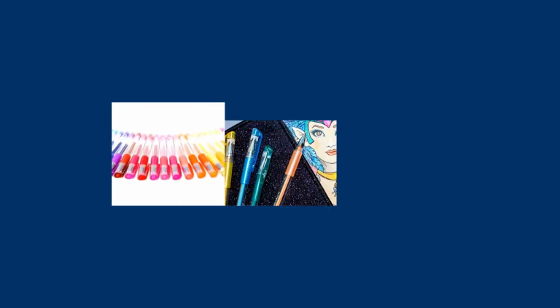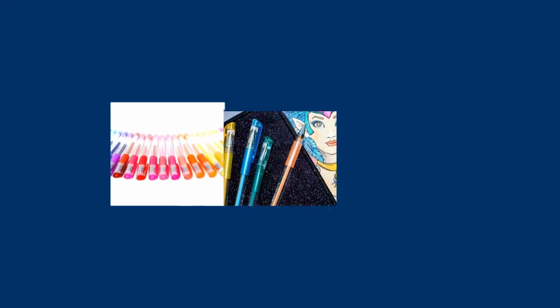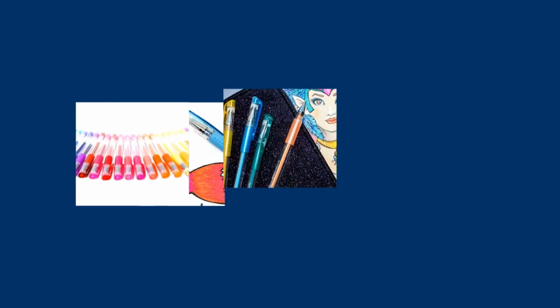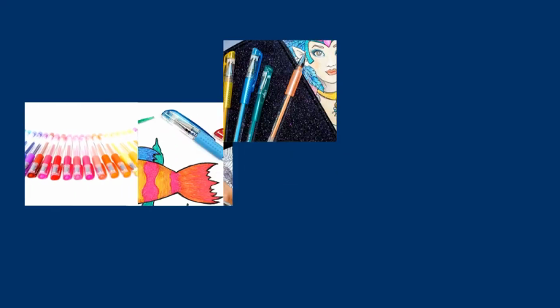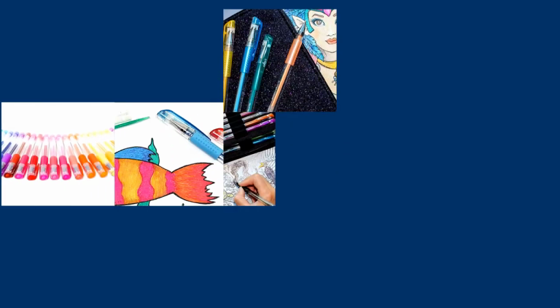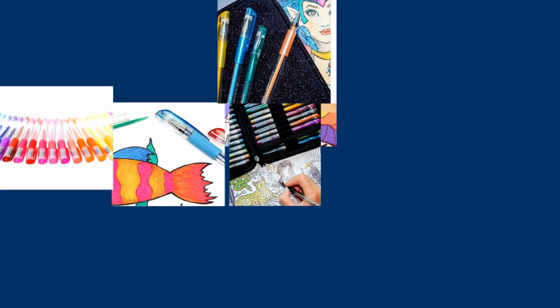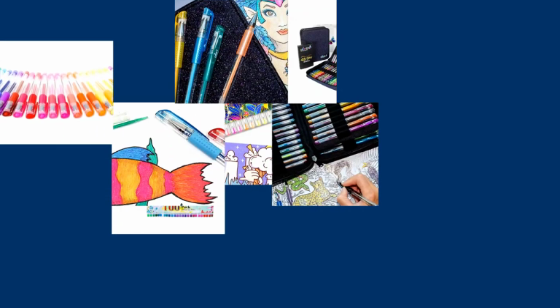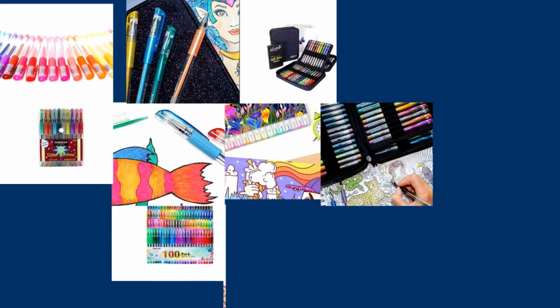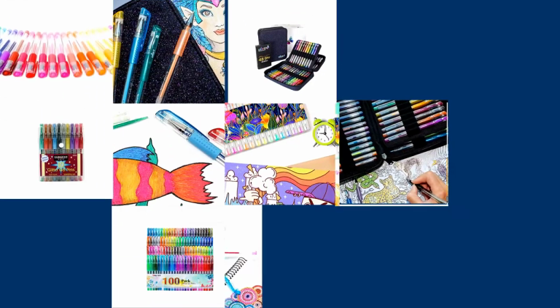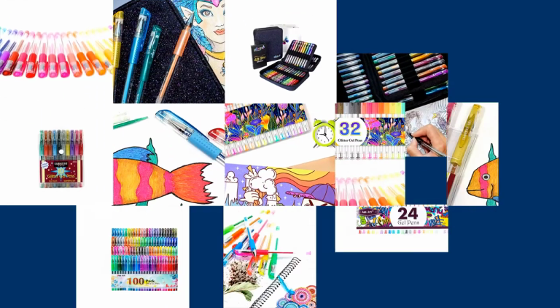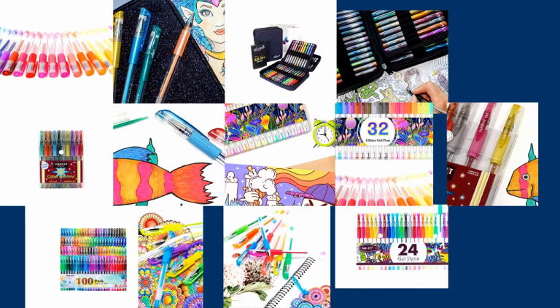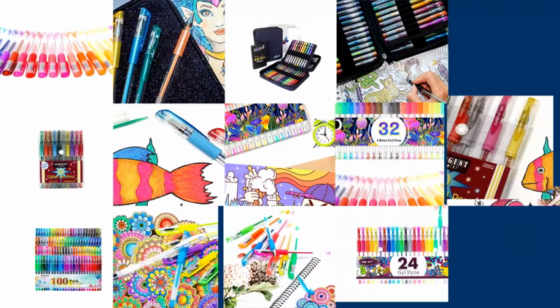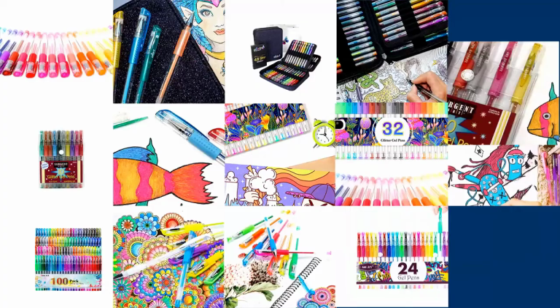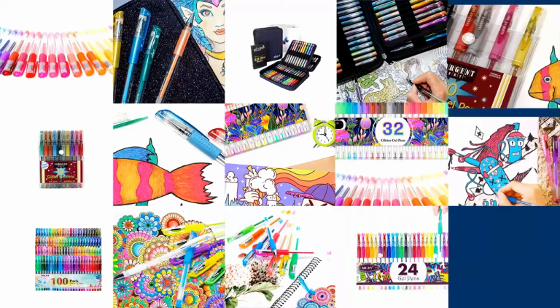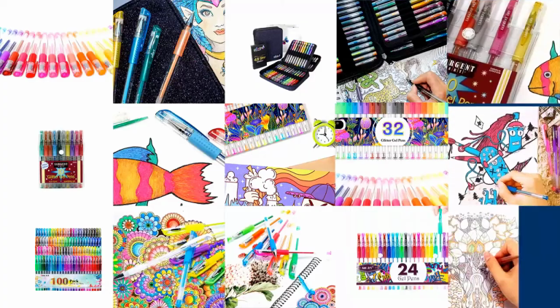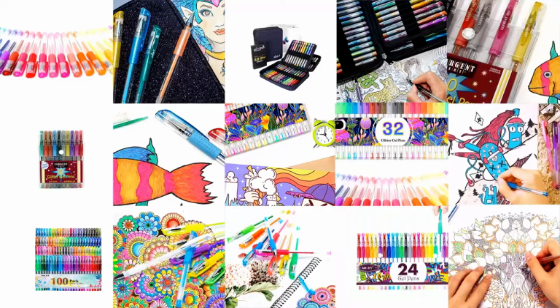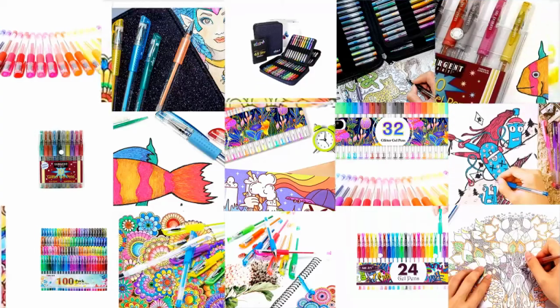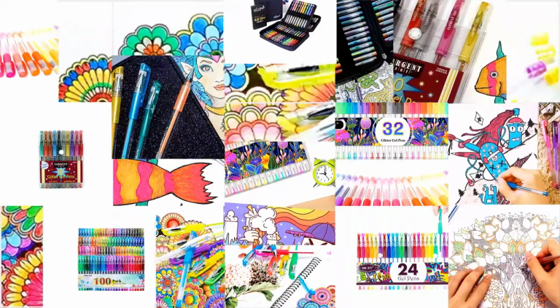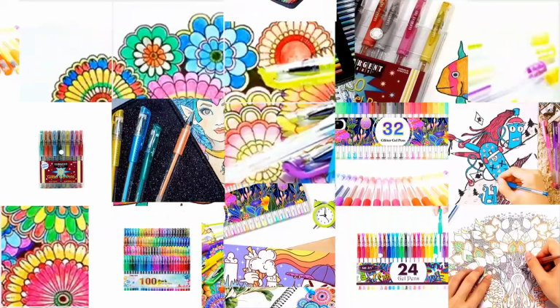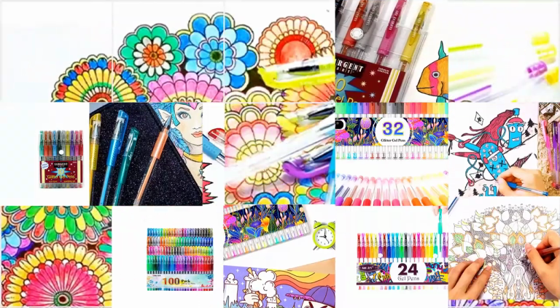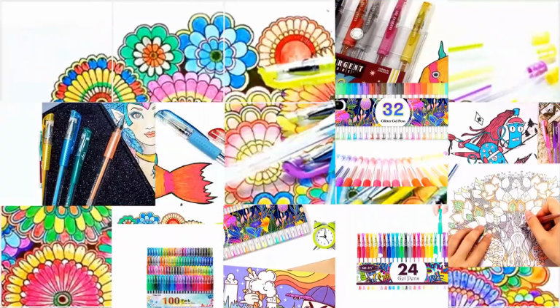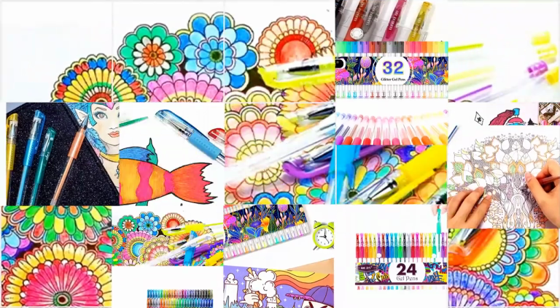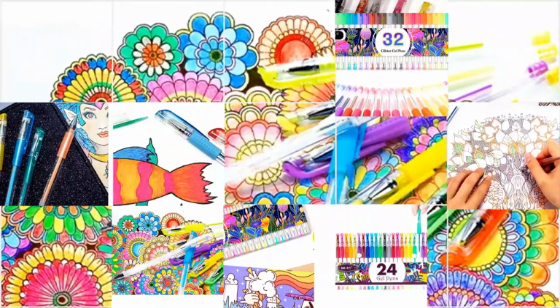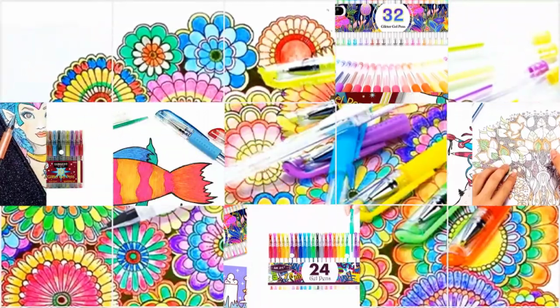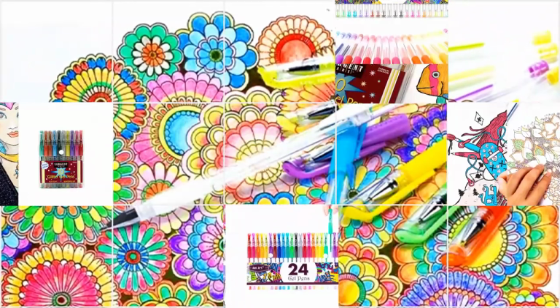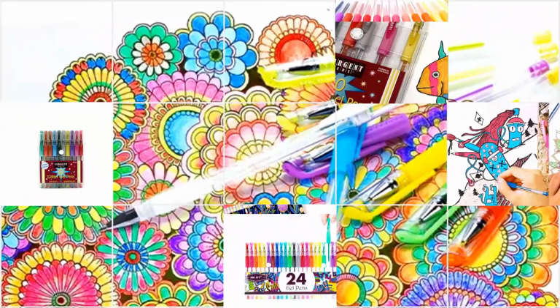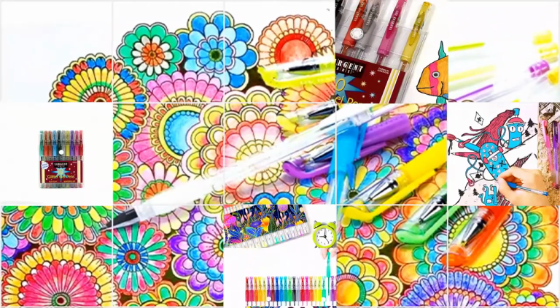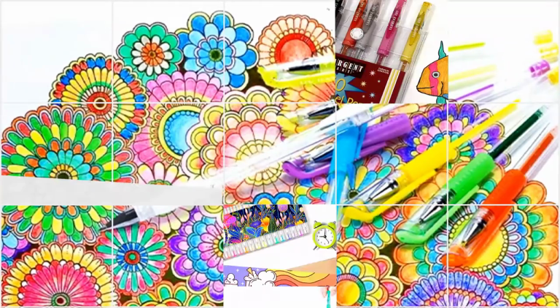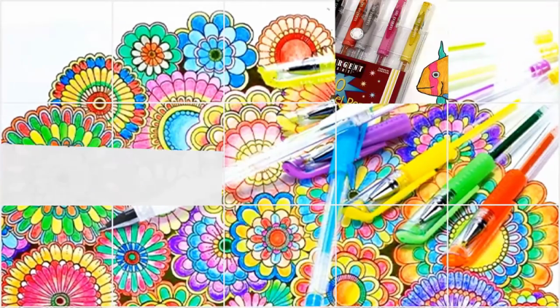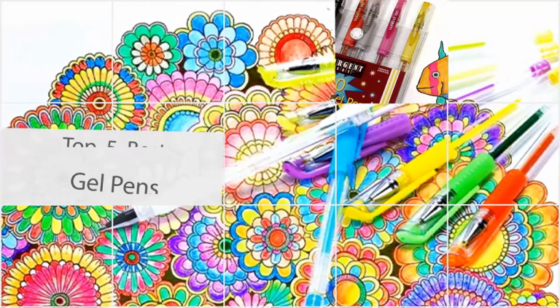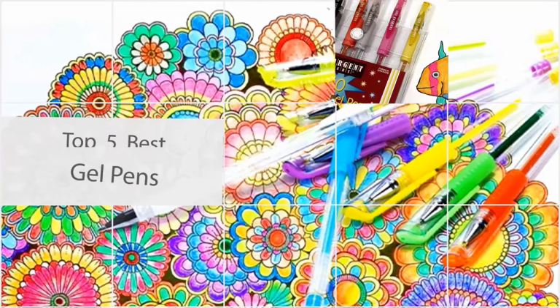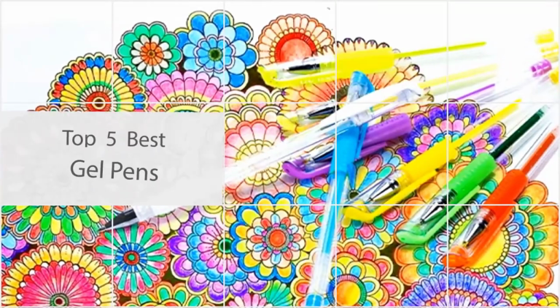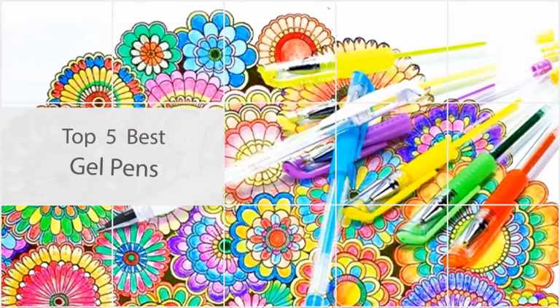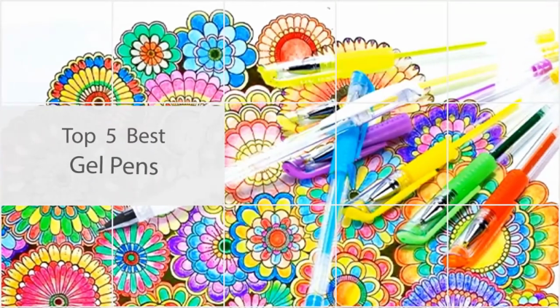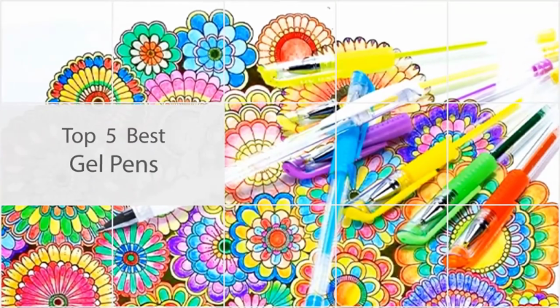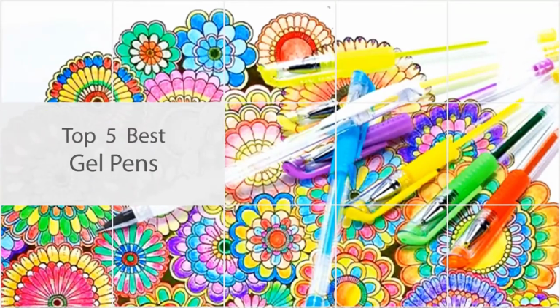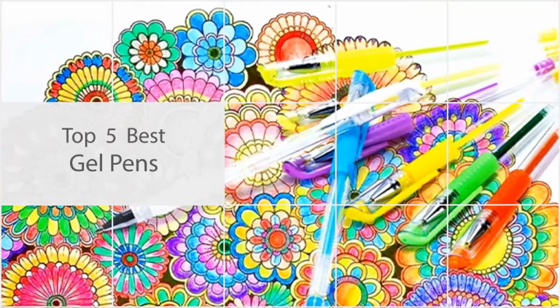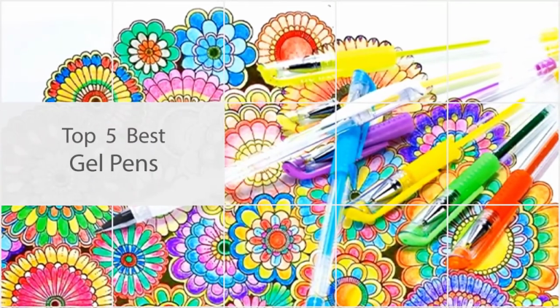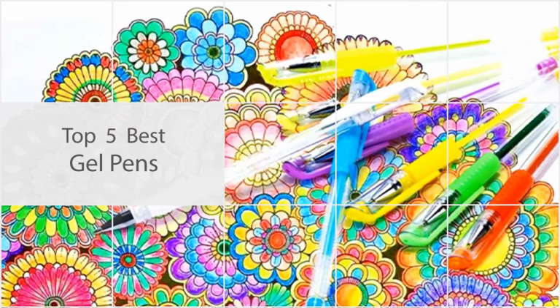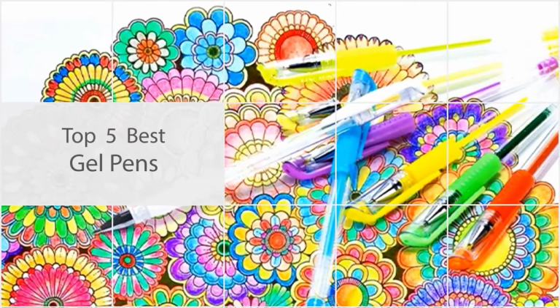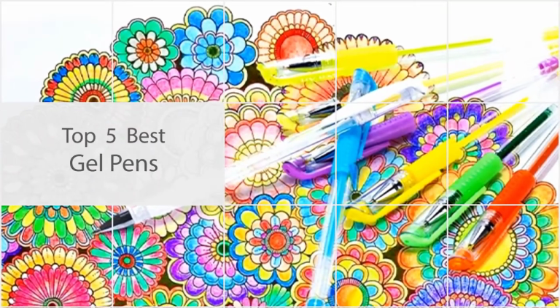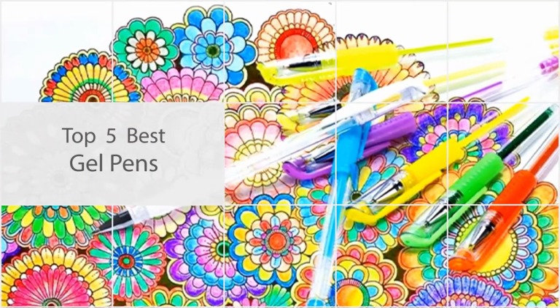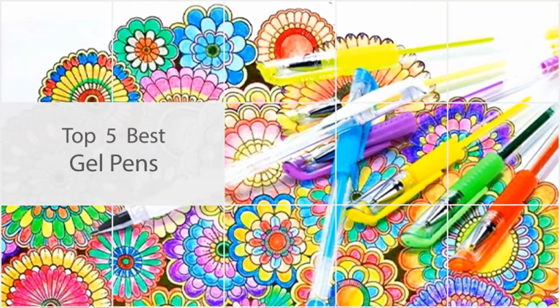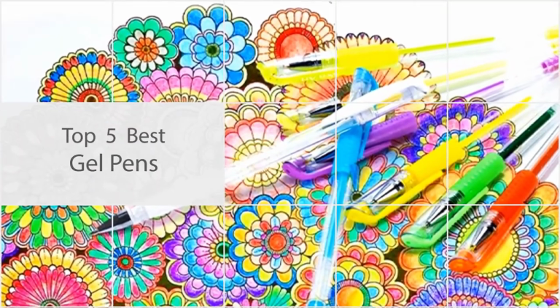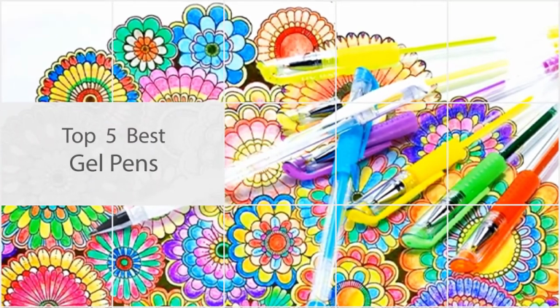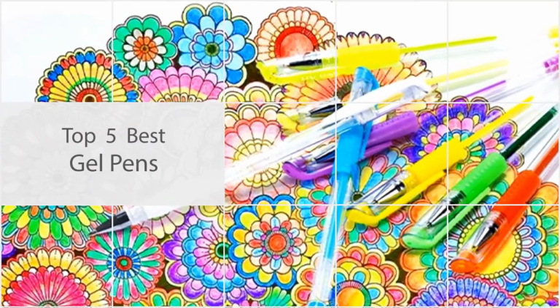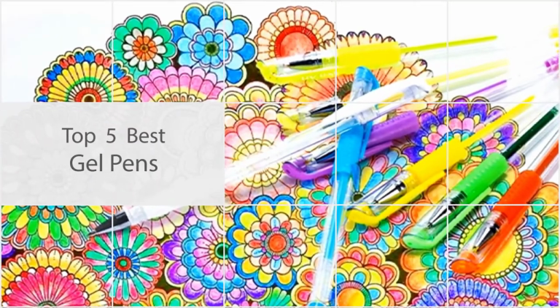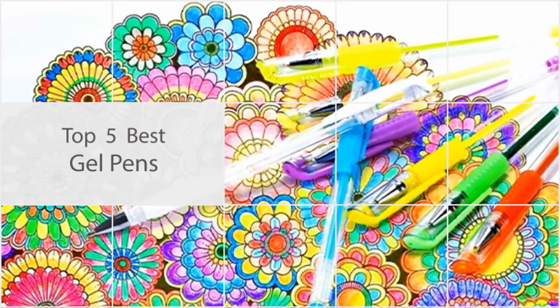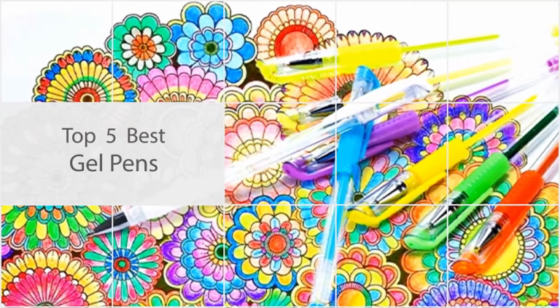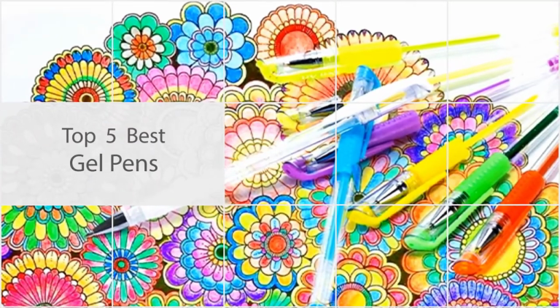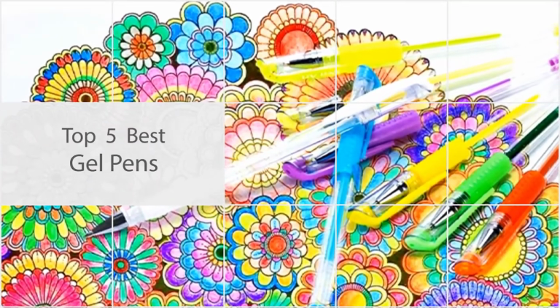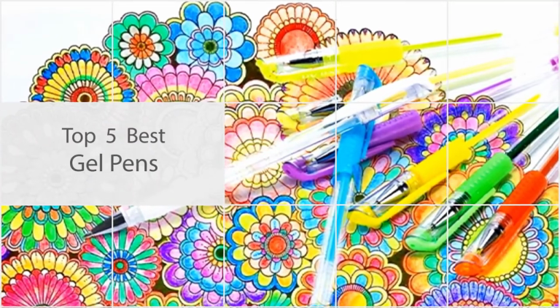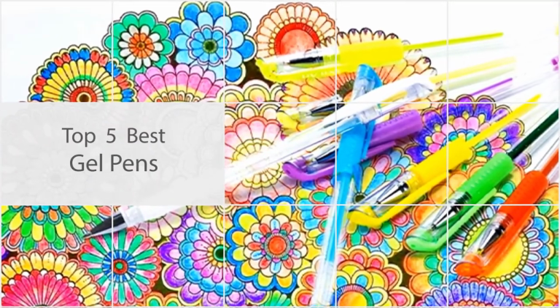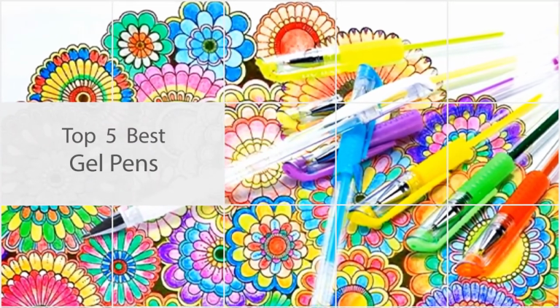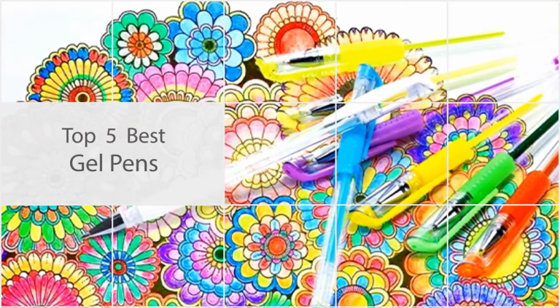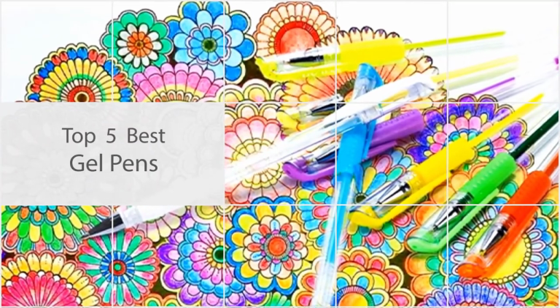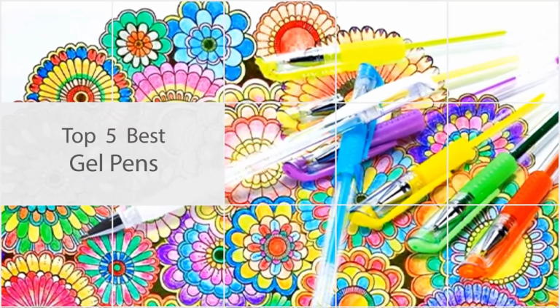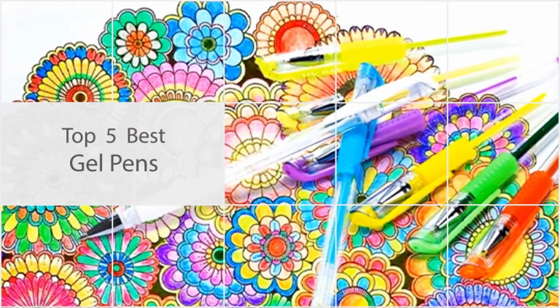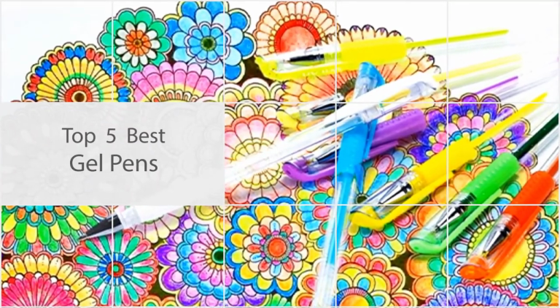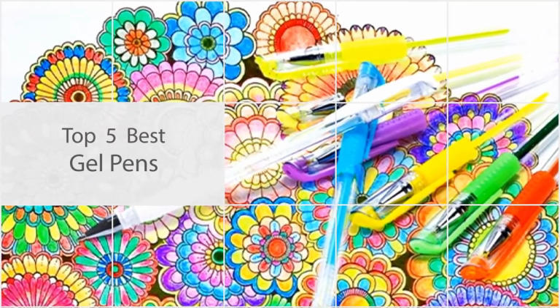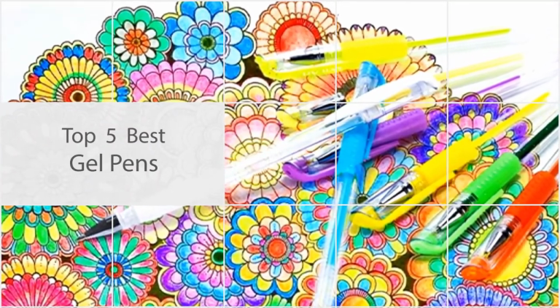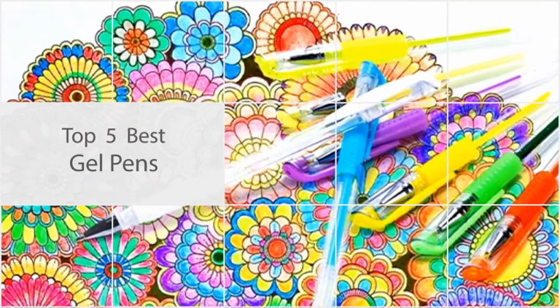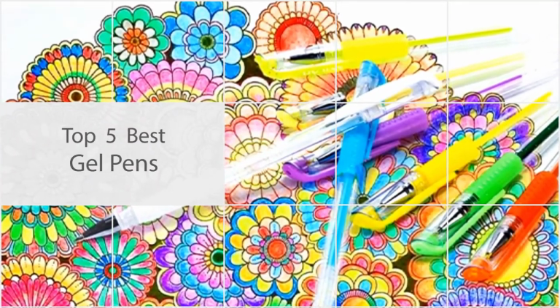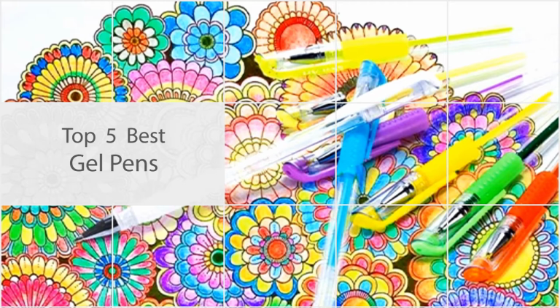If you are looking for the best gel pens, here is a collection you have got to see. Let's get started!